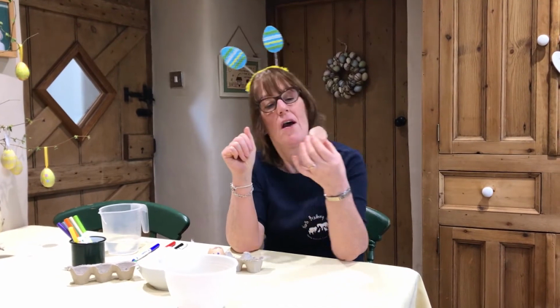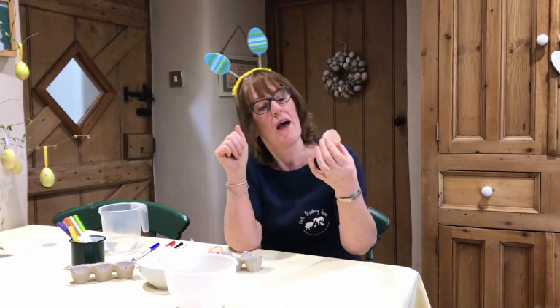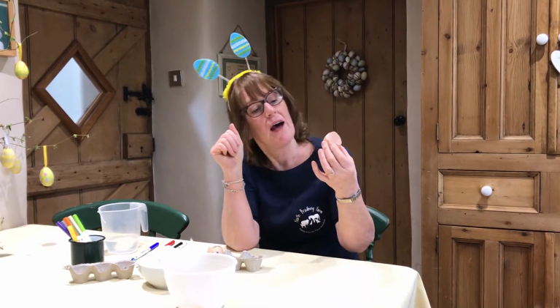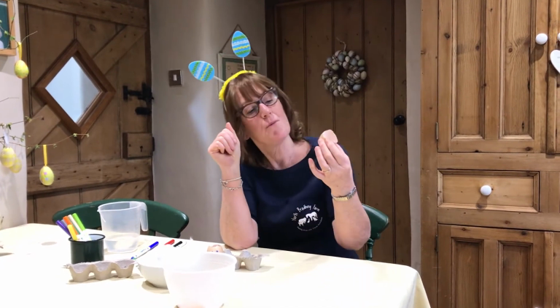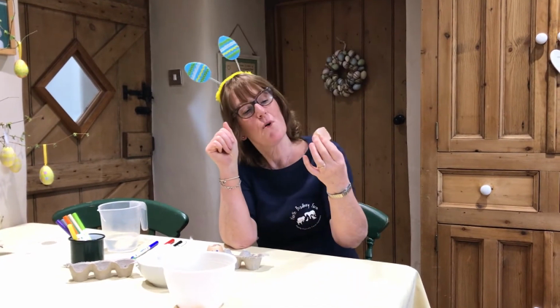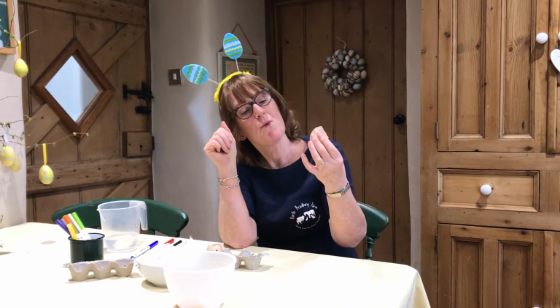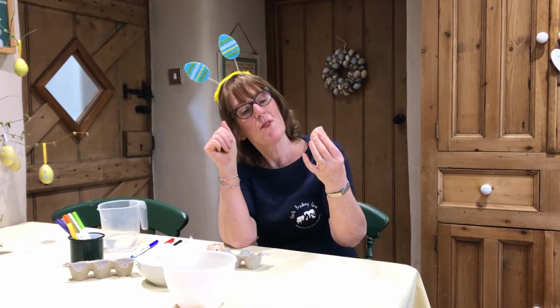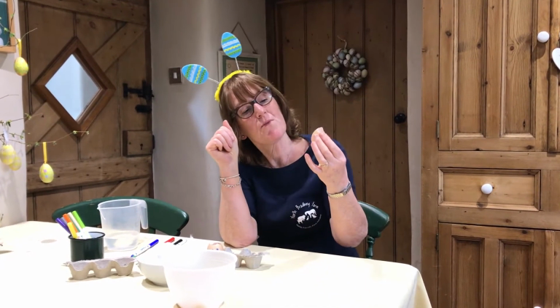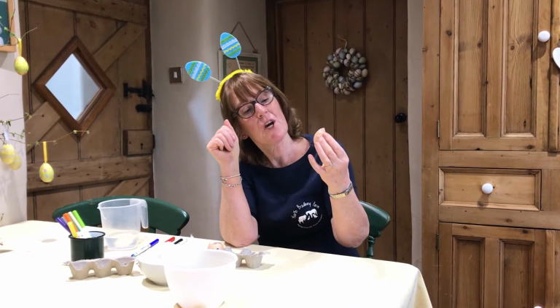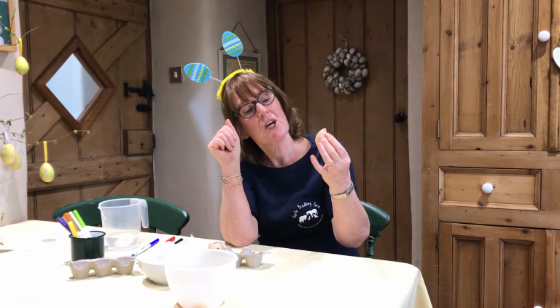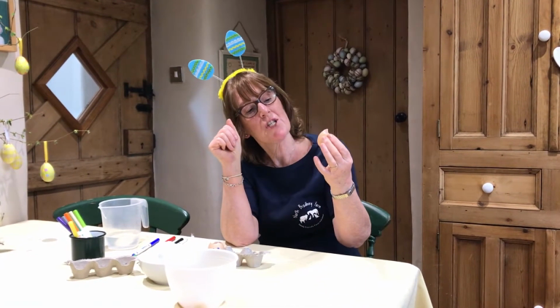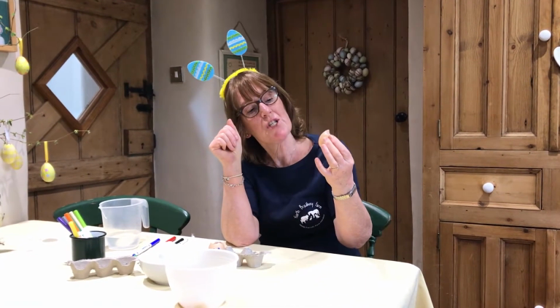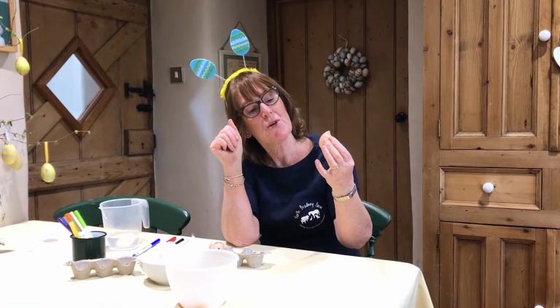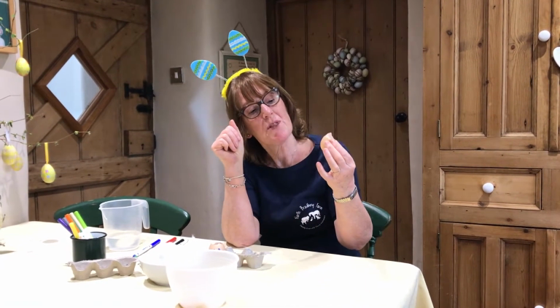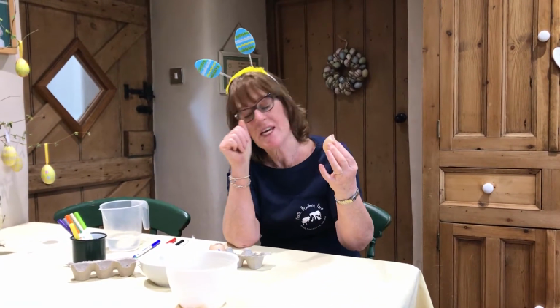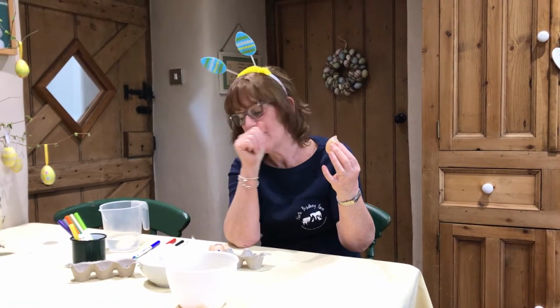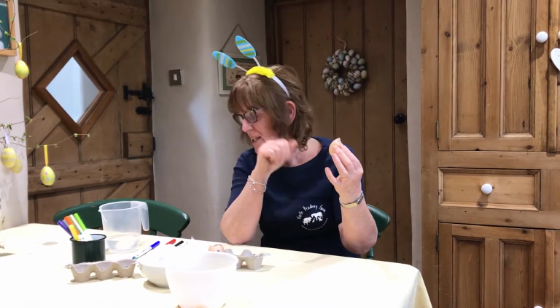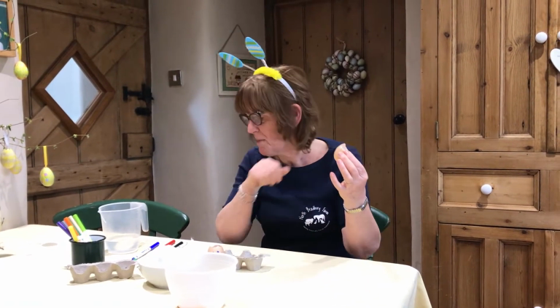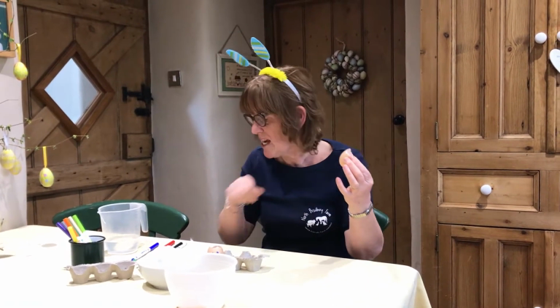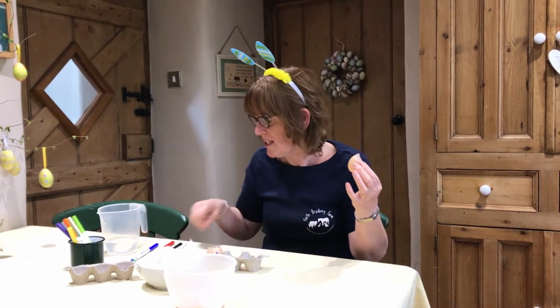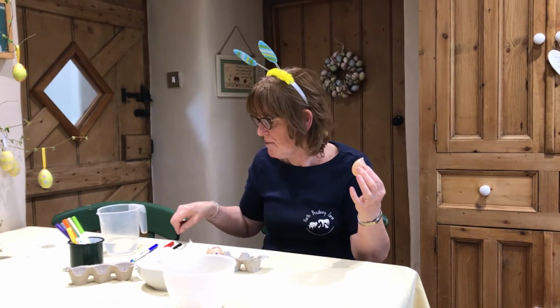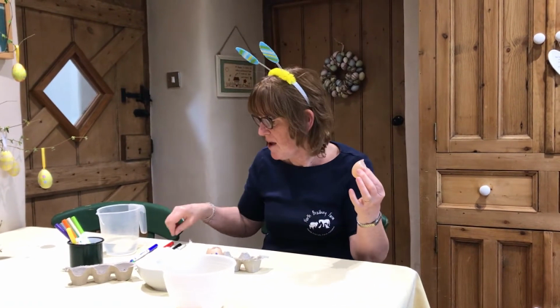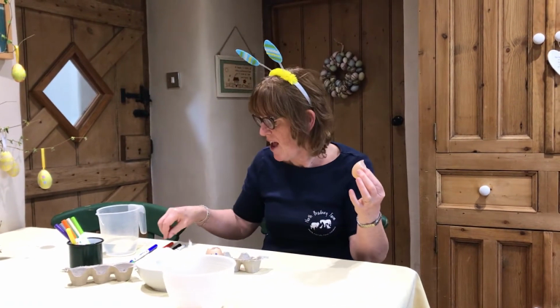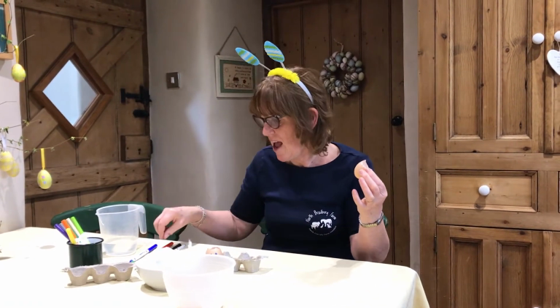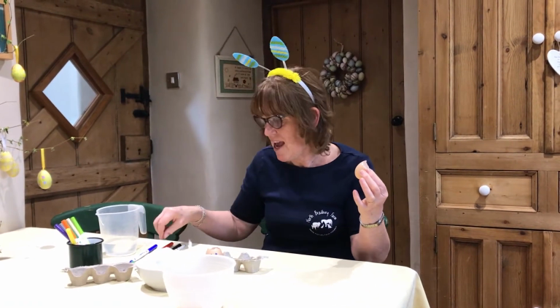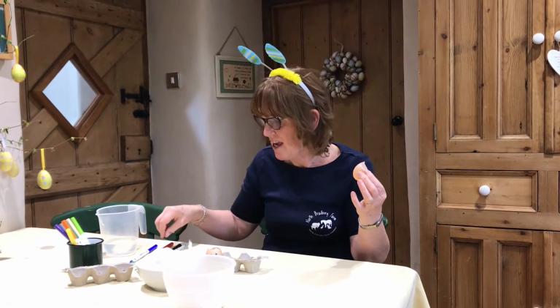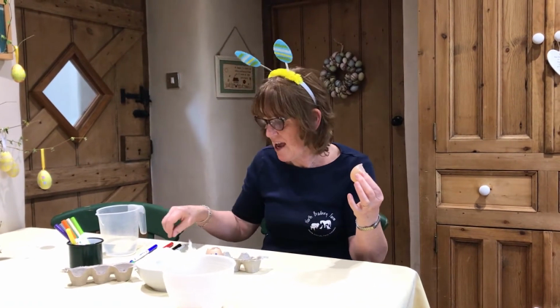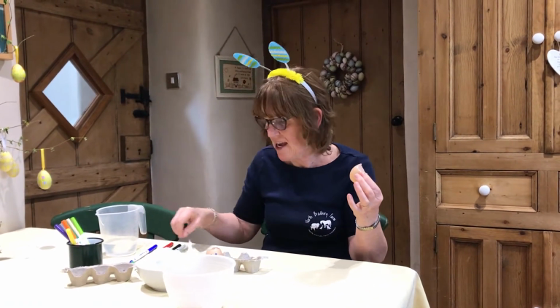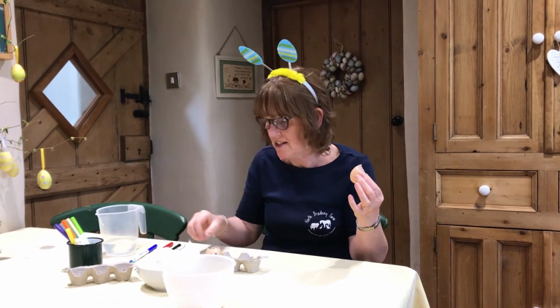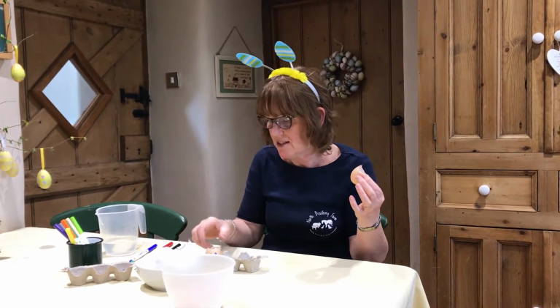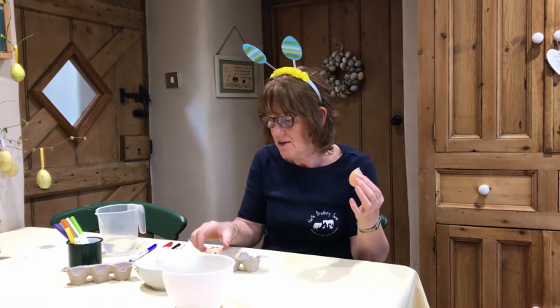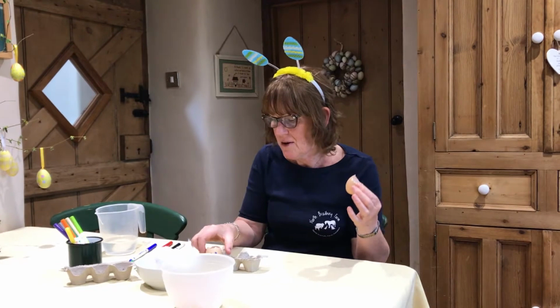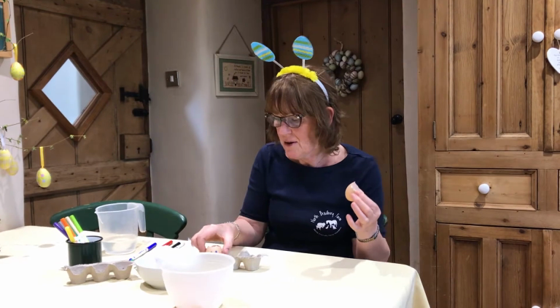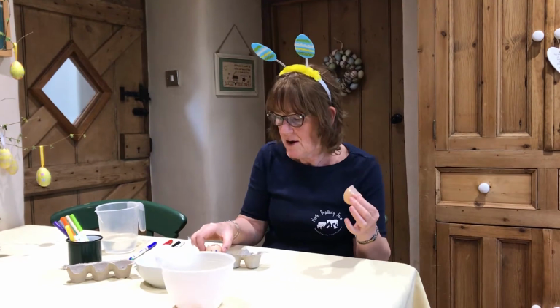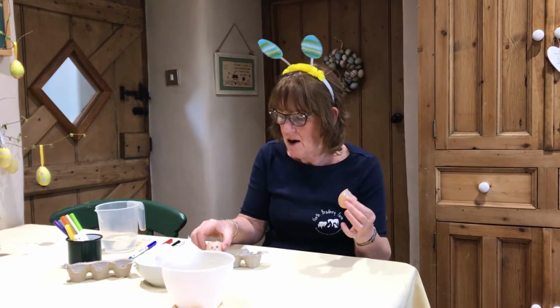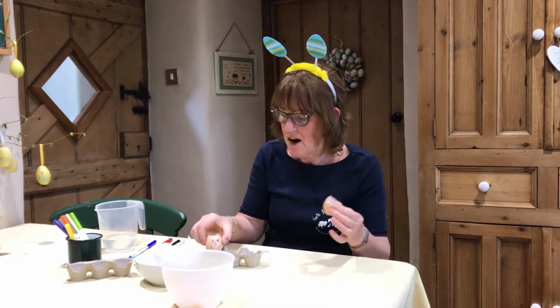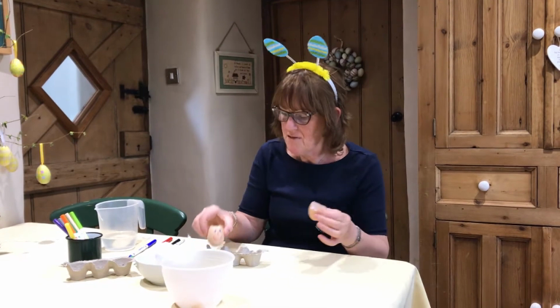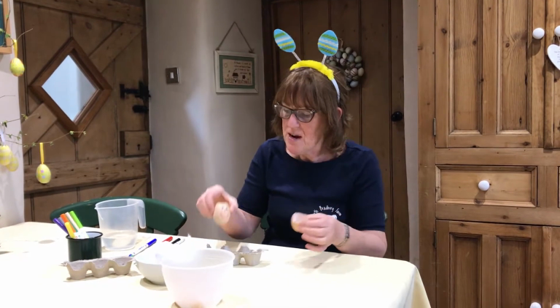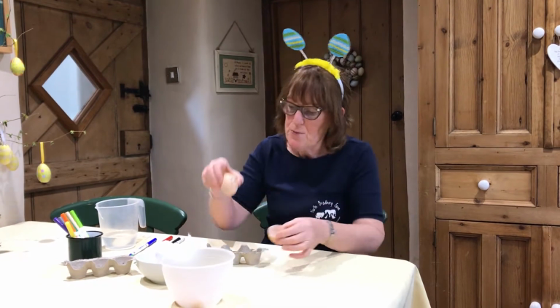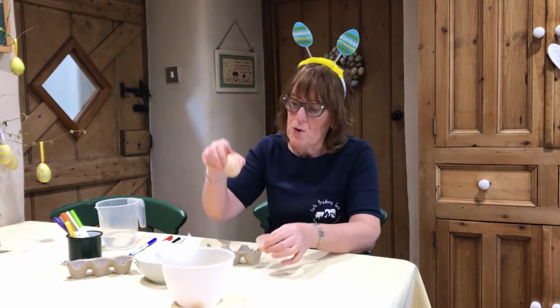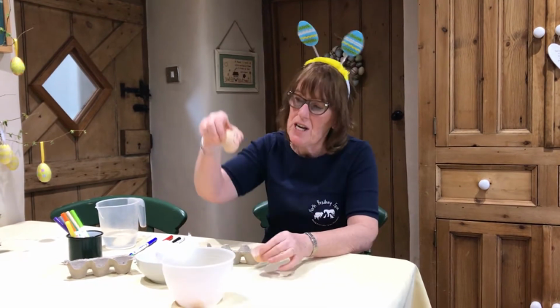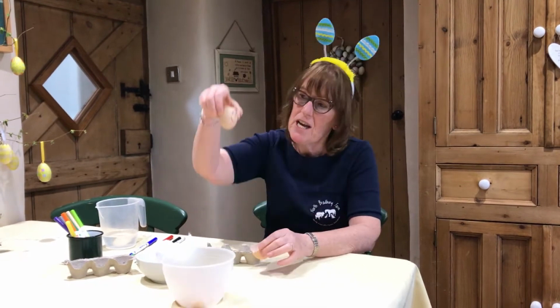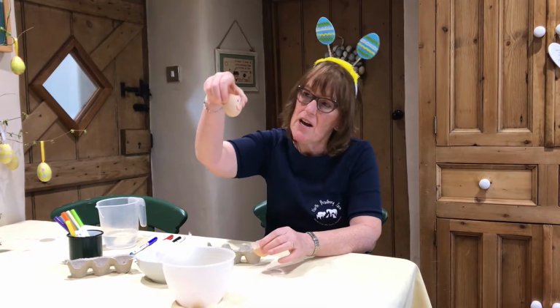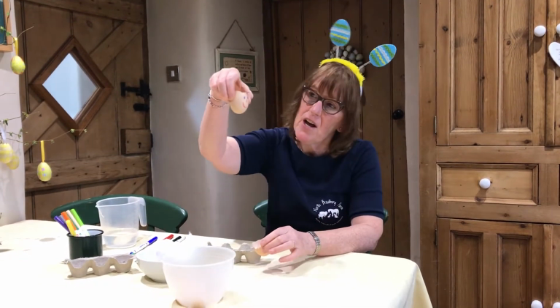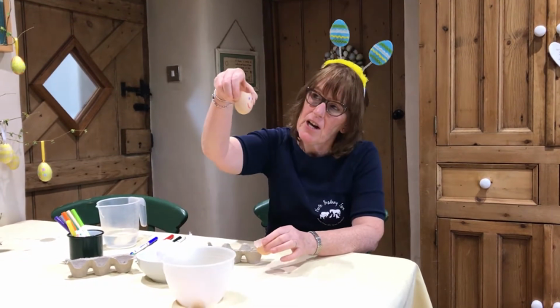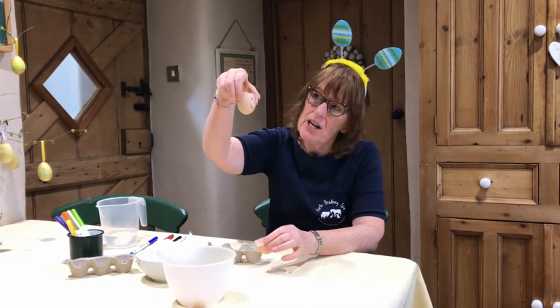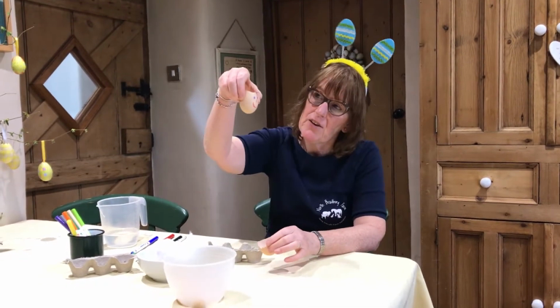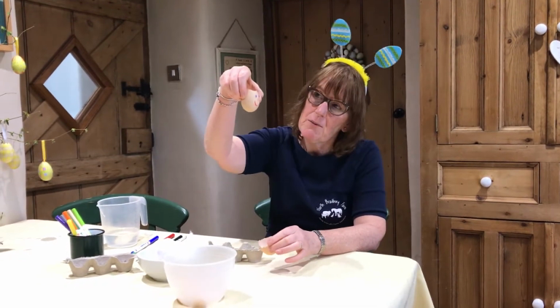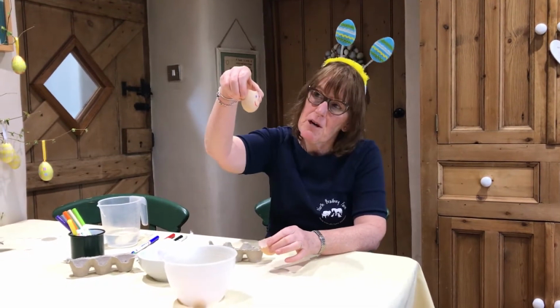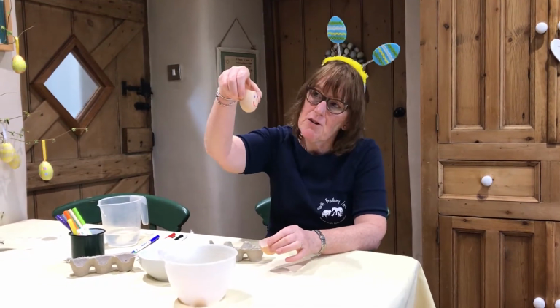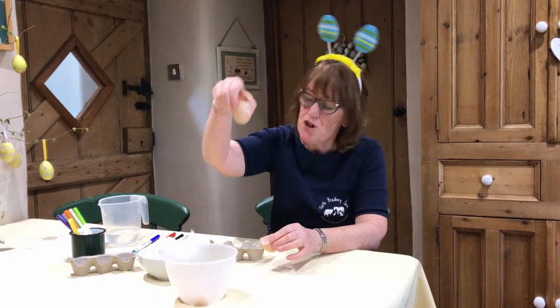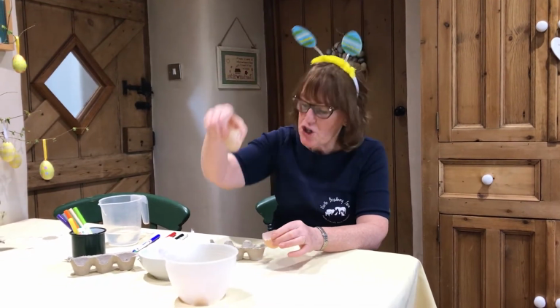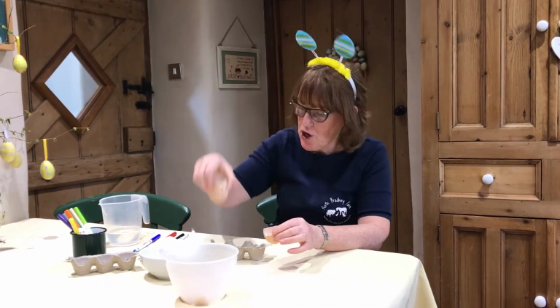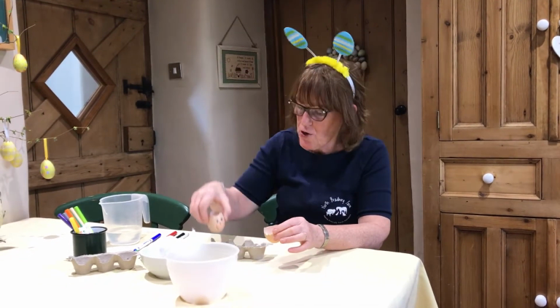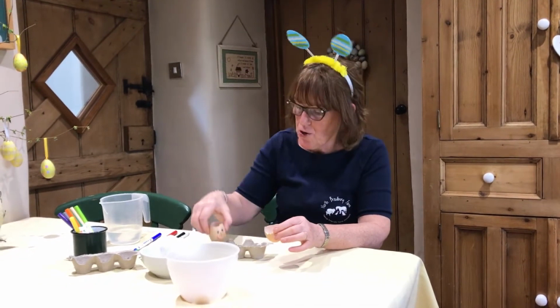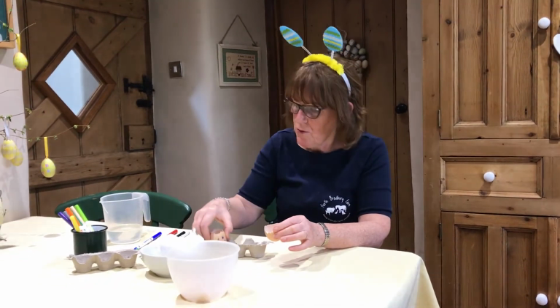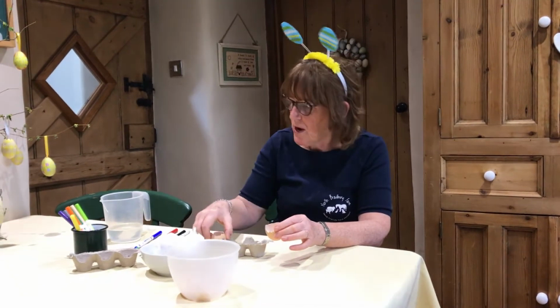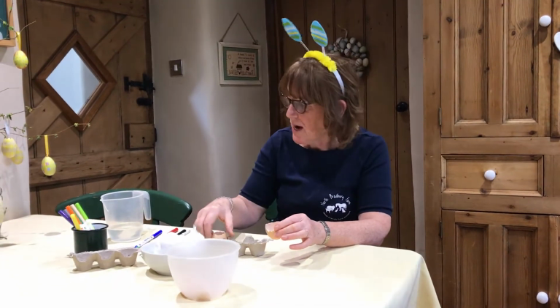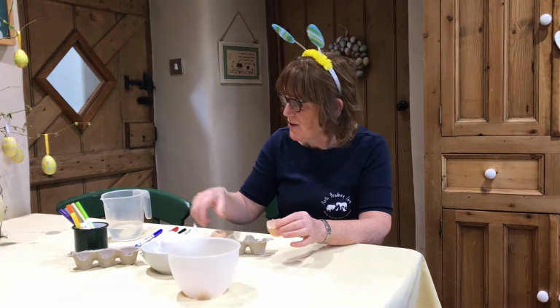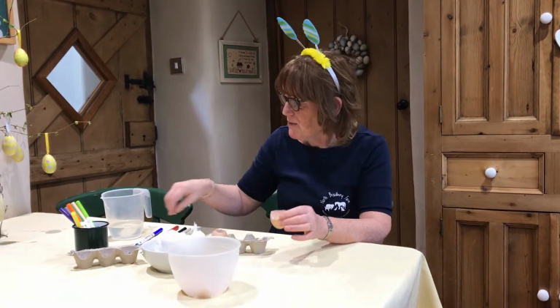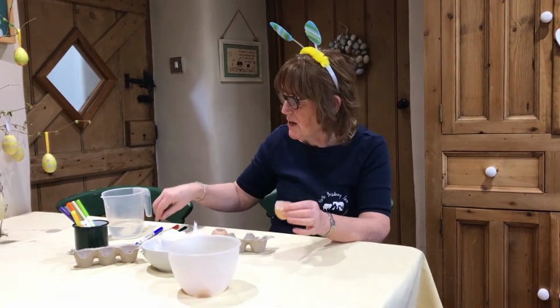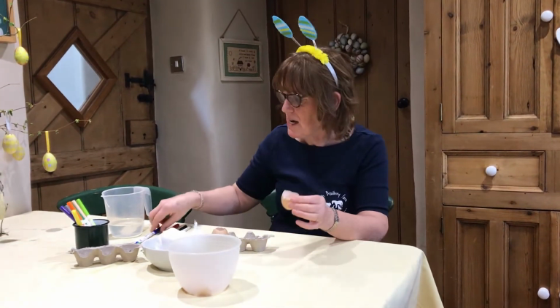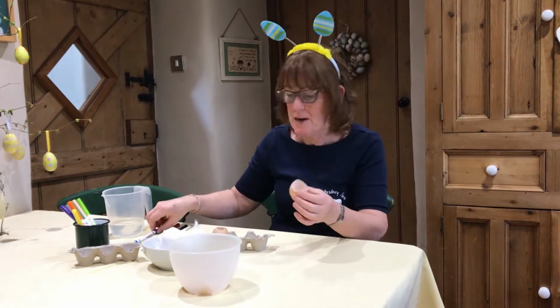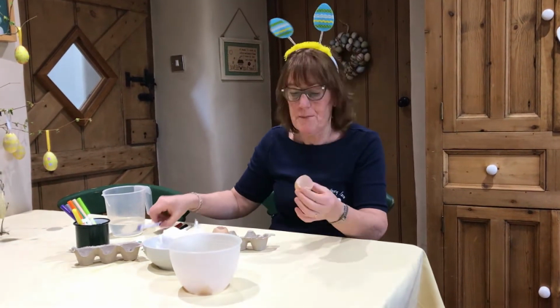And what we're going to do with these is make some egg heads. I've made one here earlier and I'm going to show you how to make it.